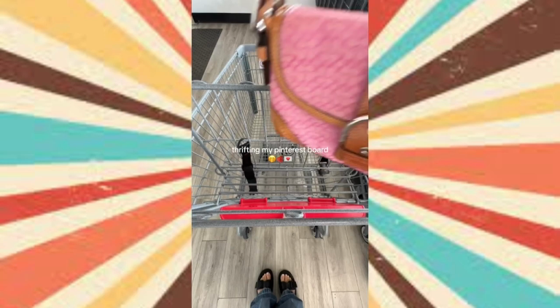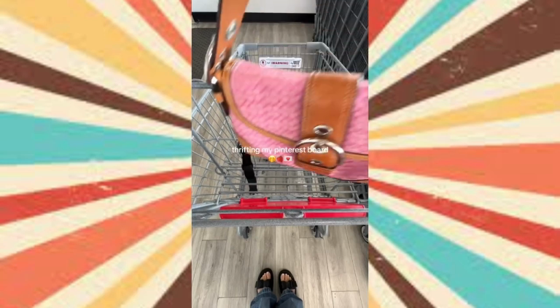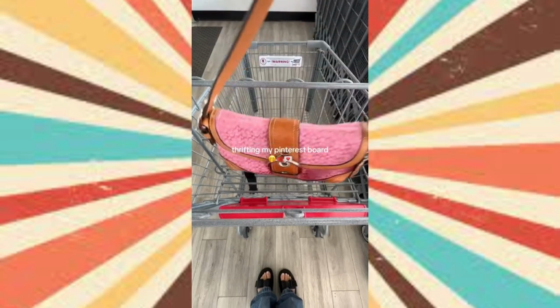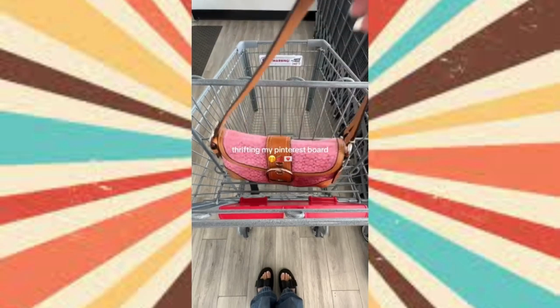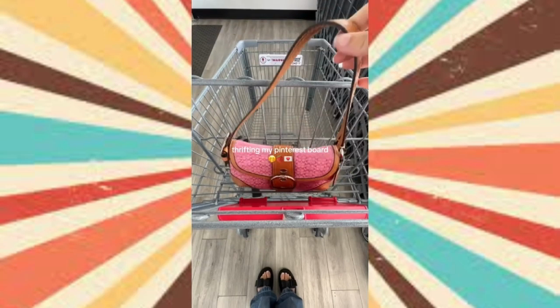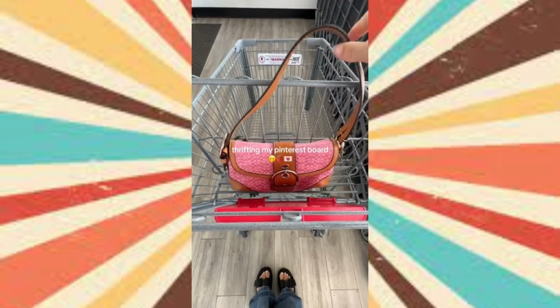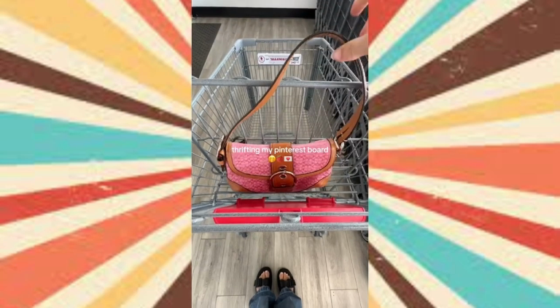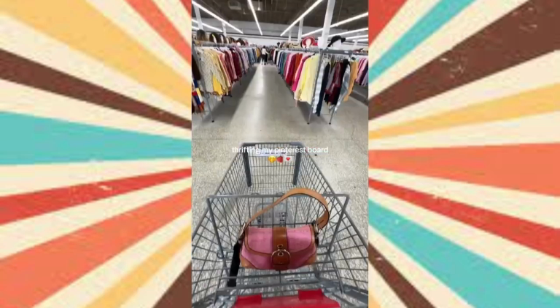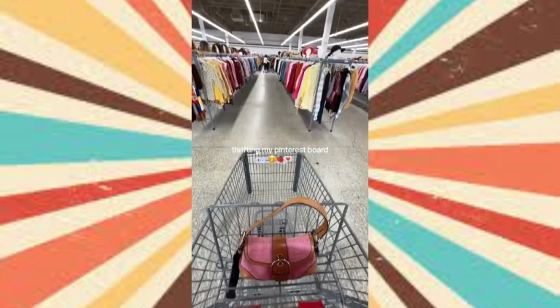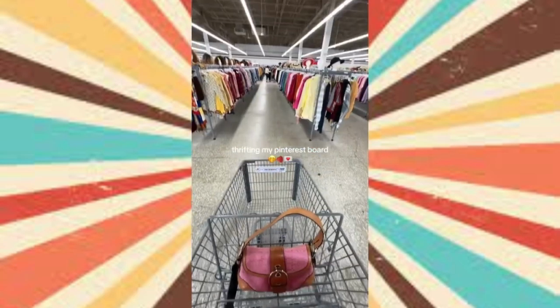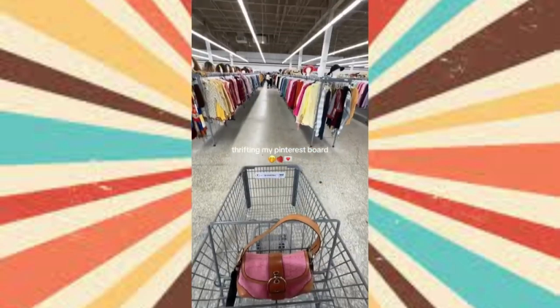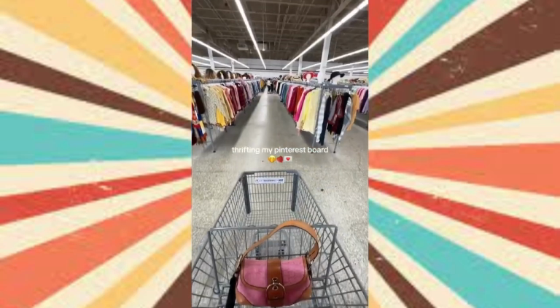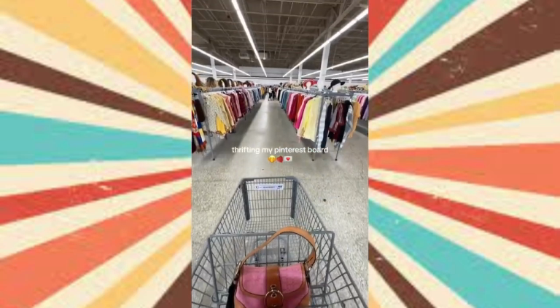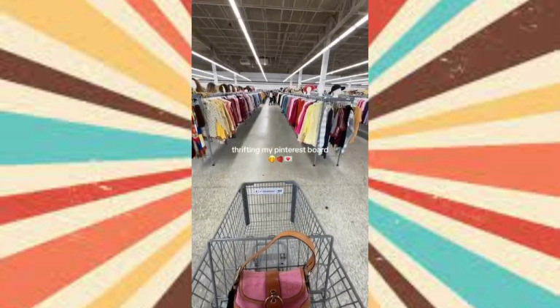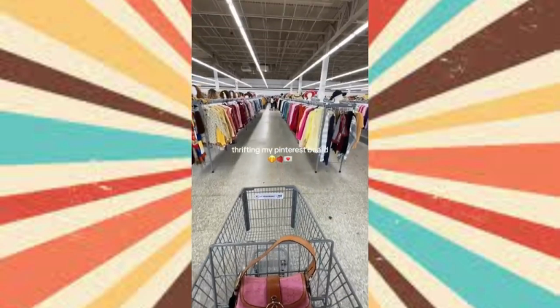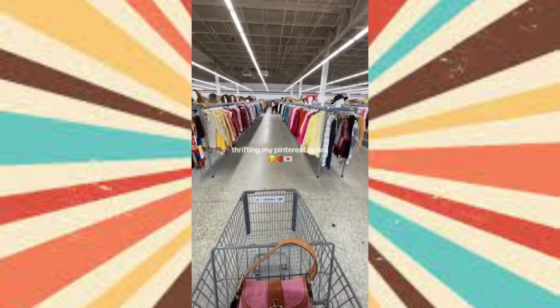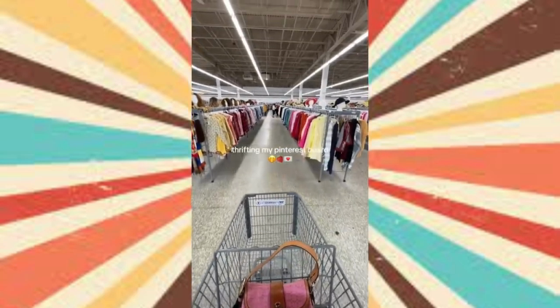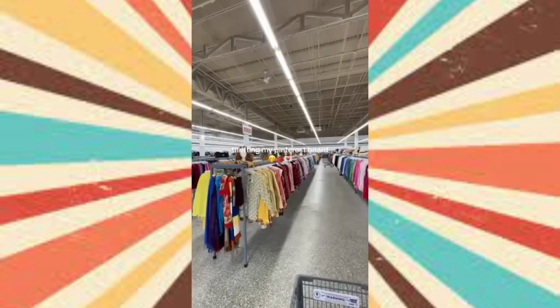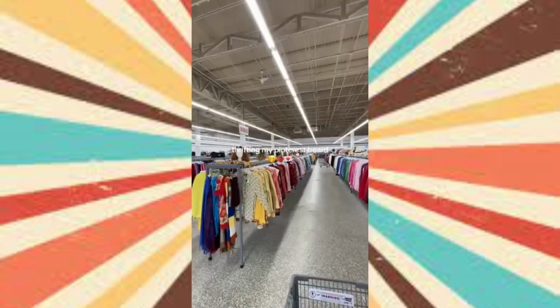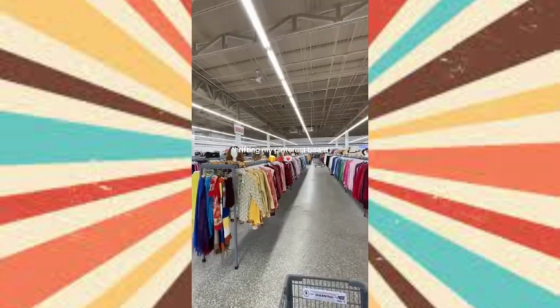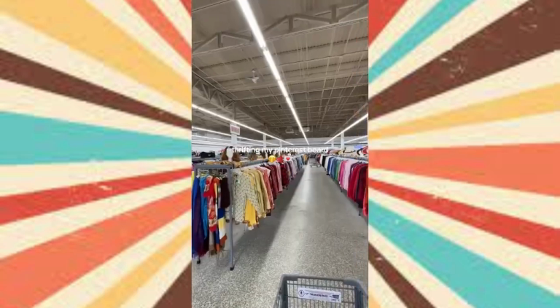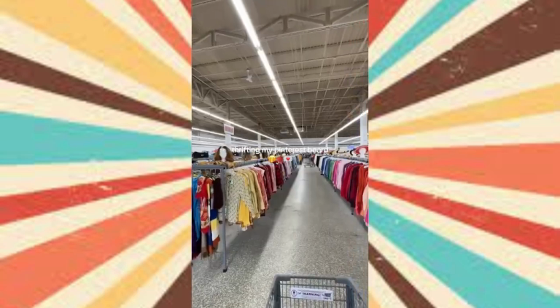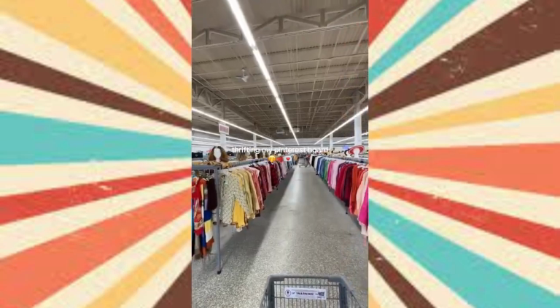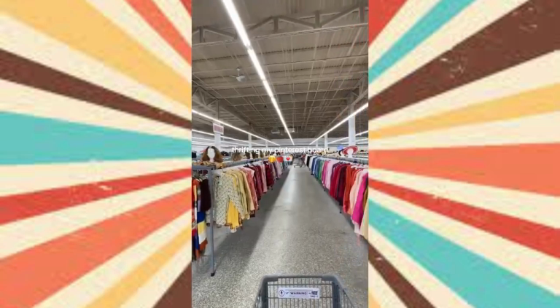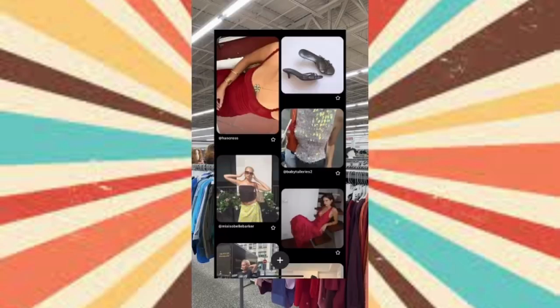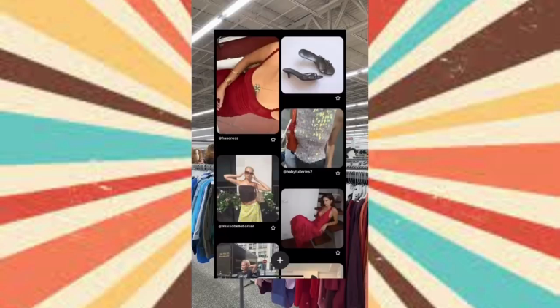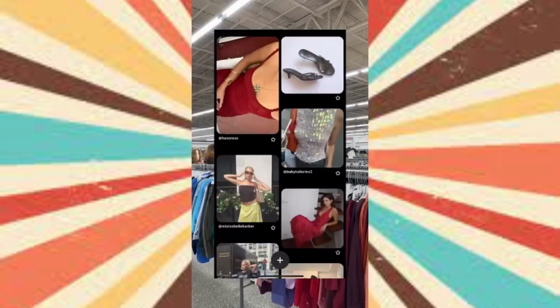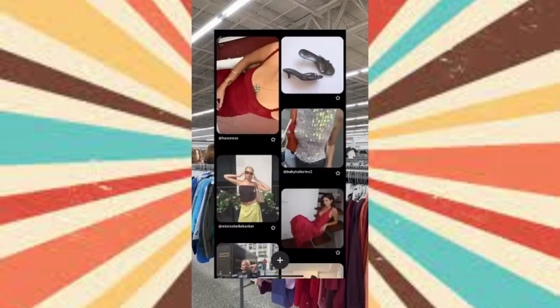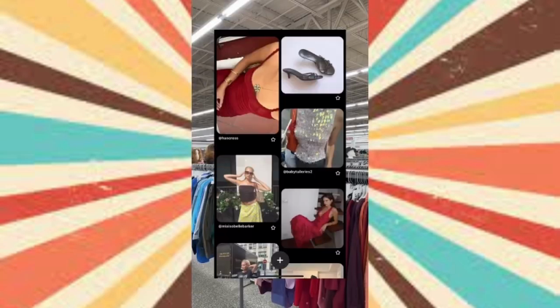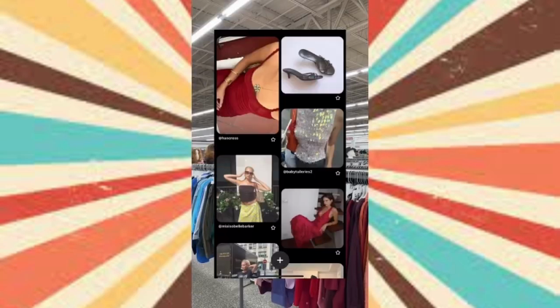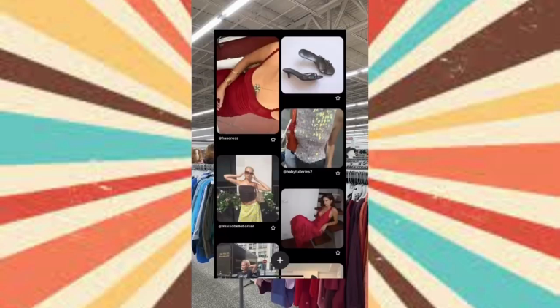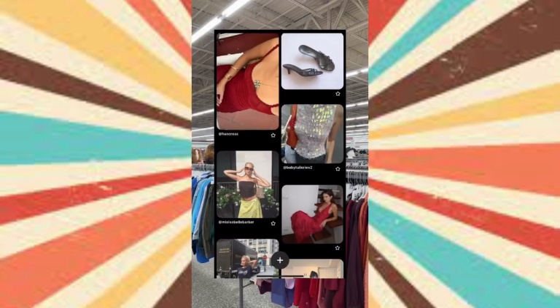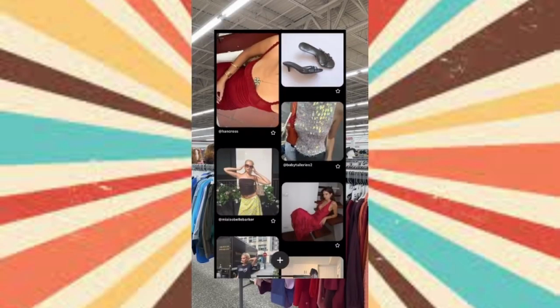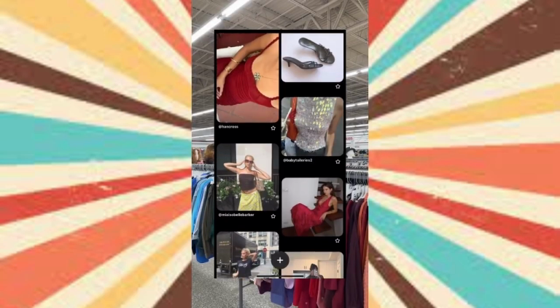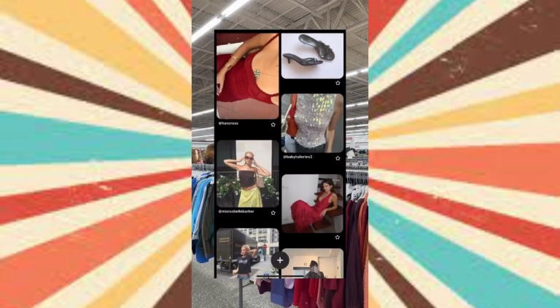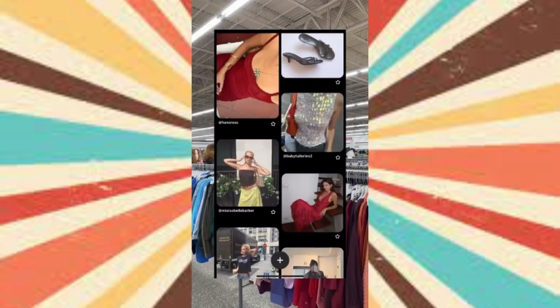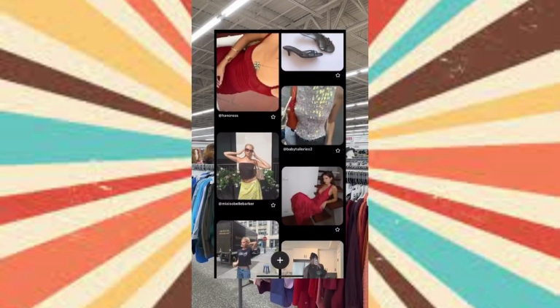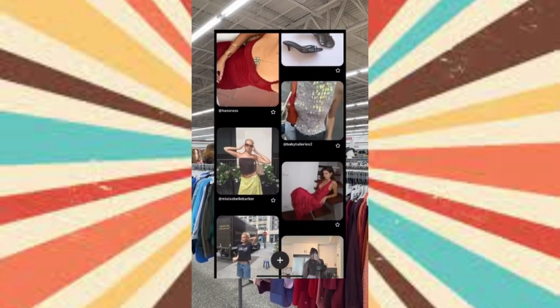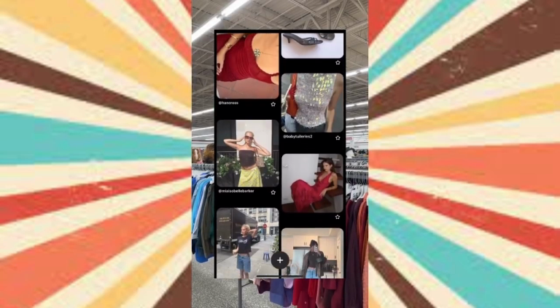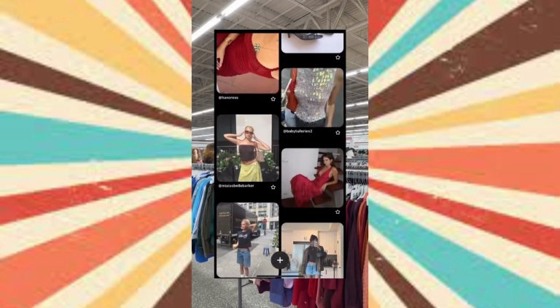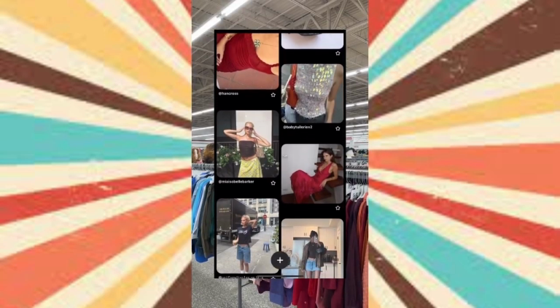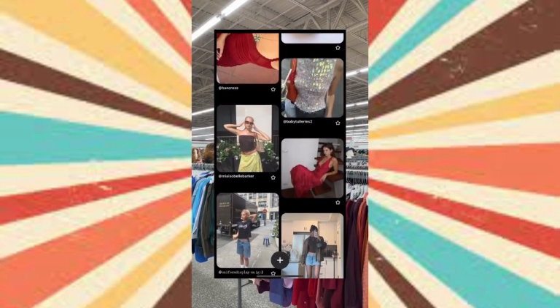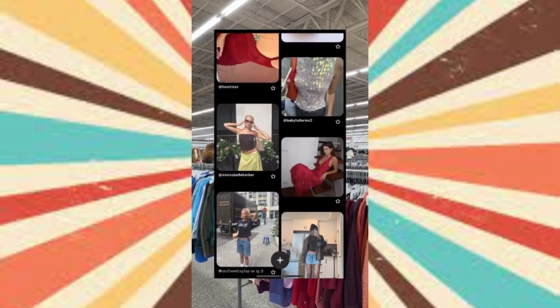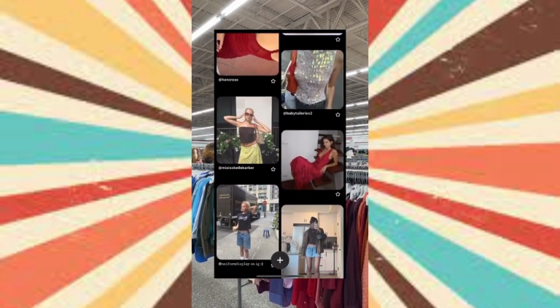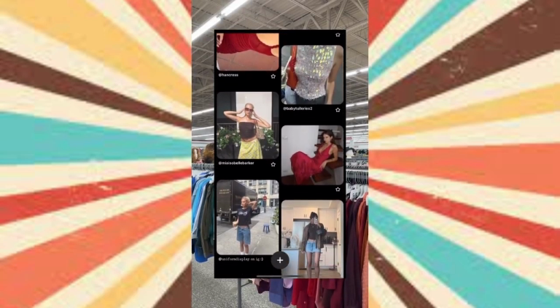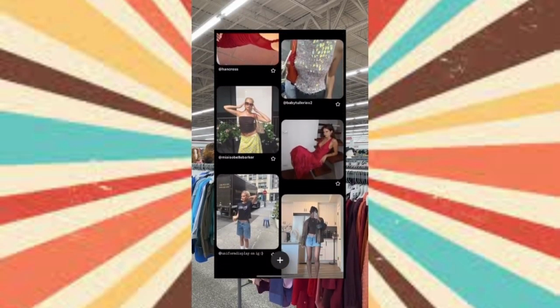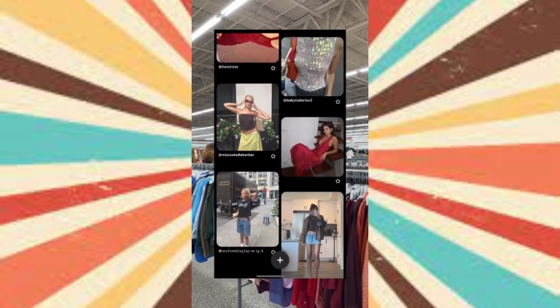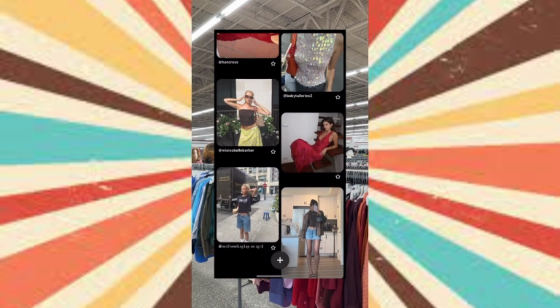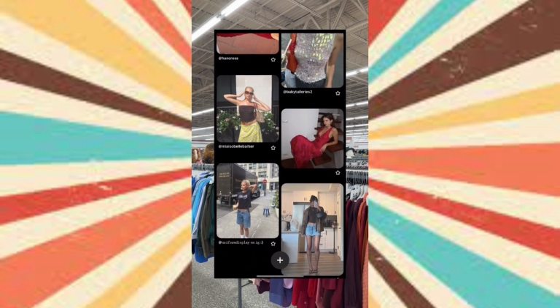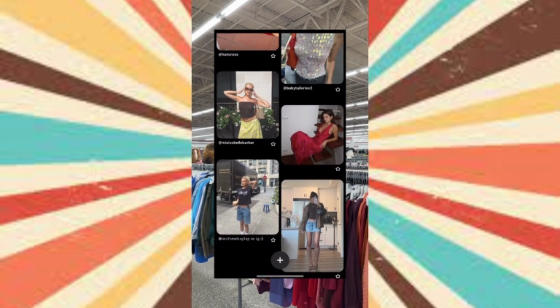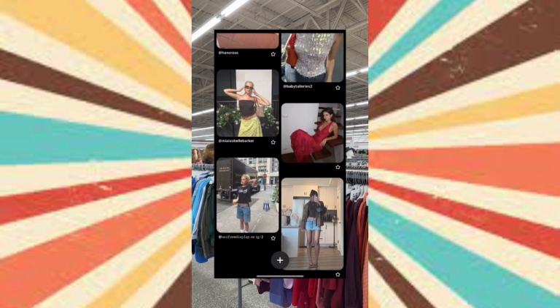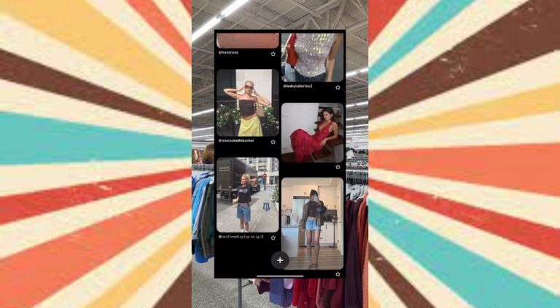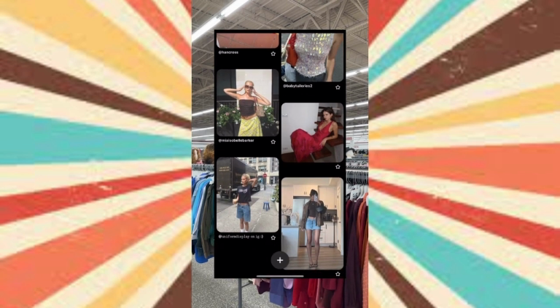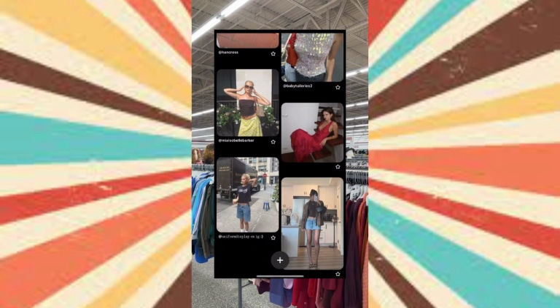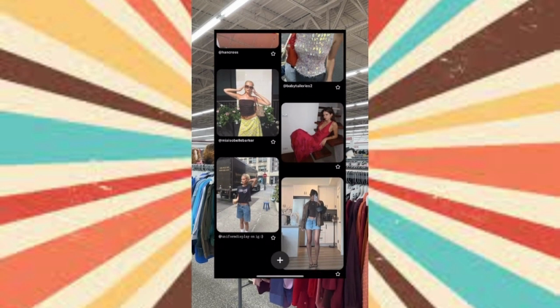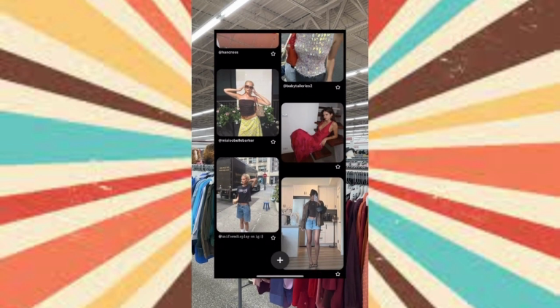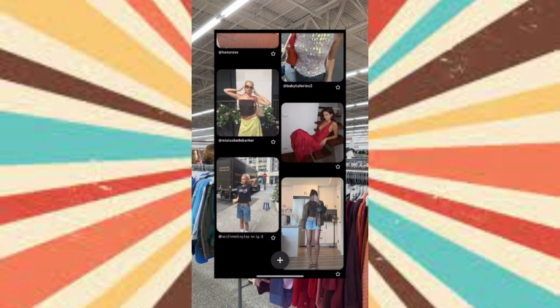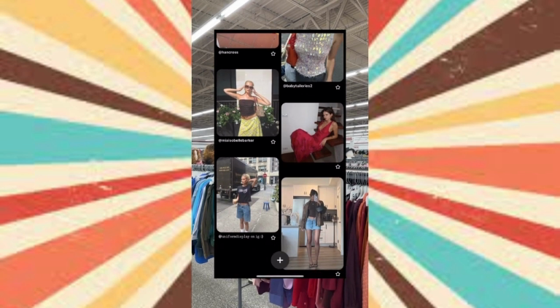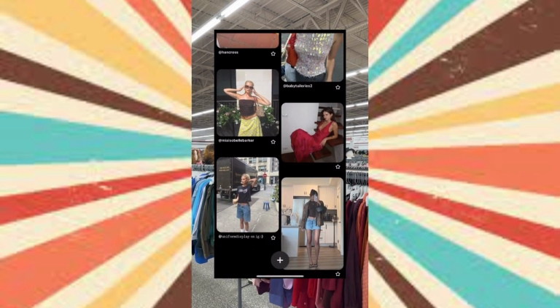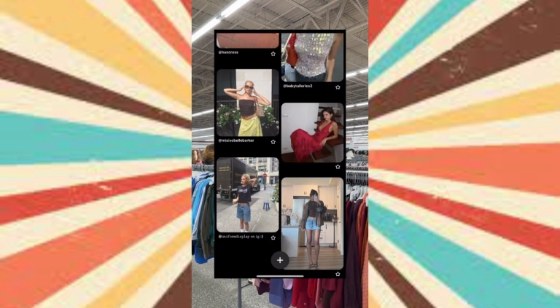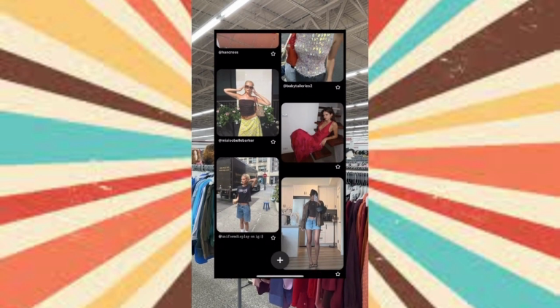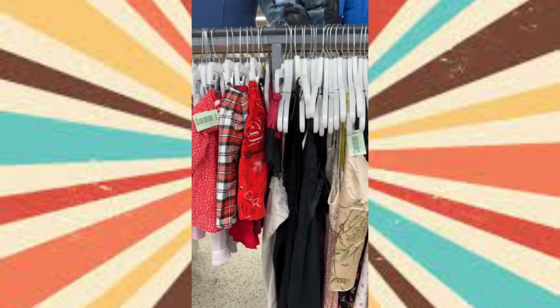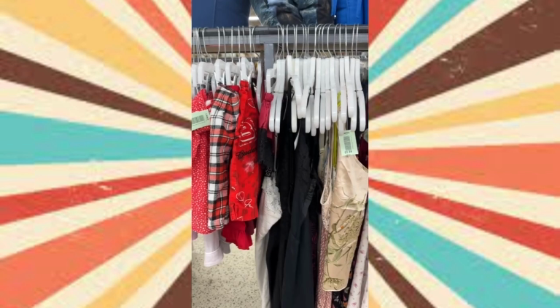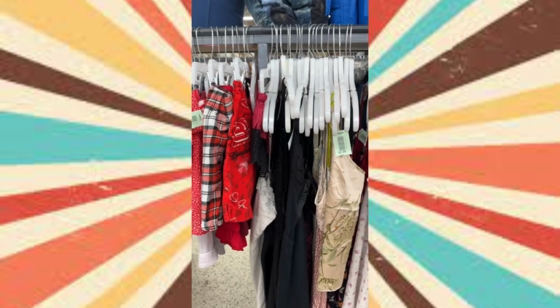Come thrift my dream Pinterest wardrobe with me. The look I was going for today was summery, it girl, red, jorts — whatever I could find.